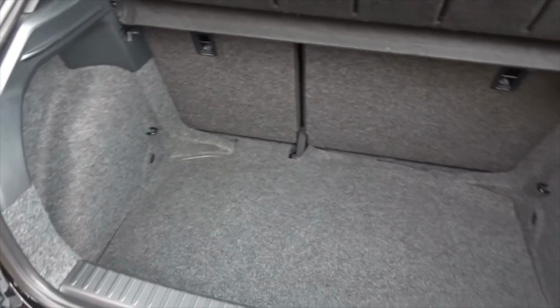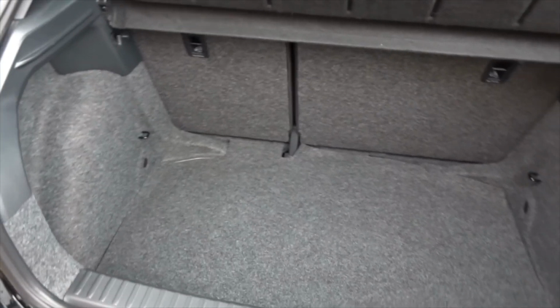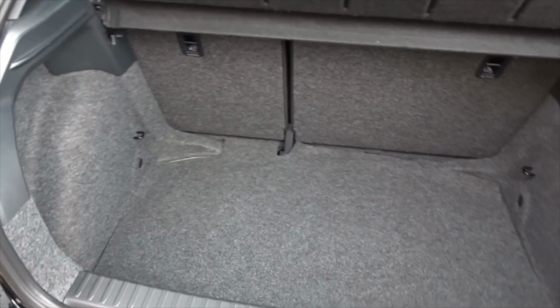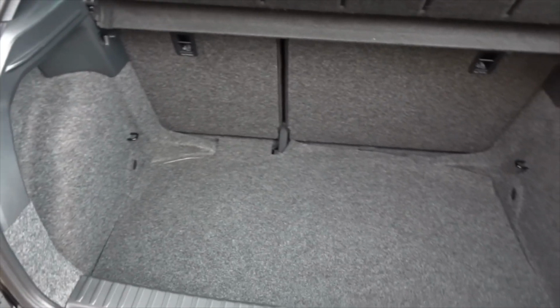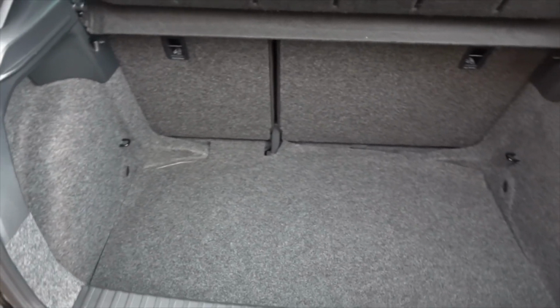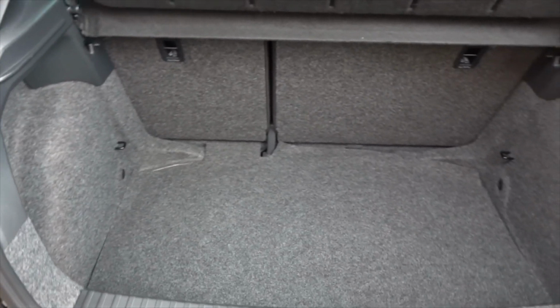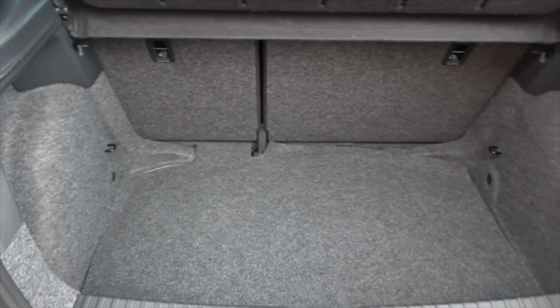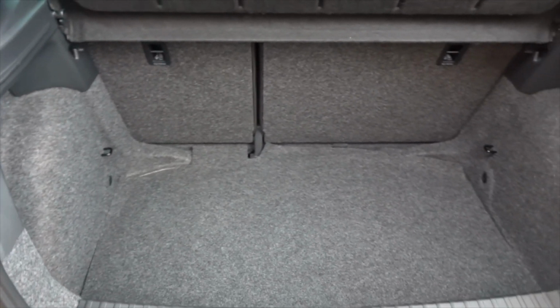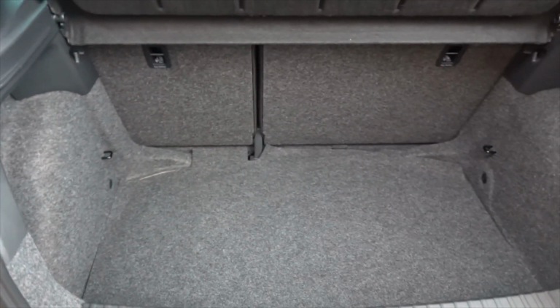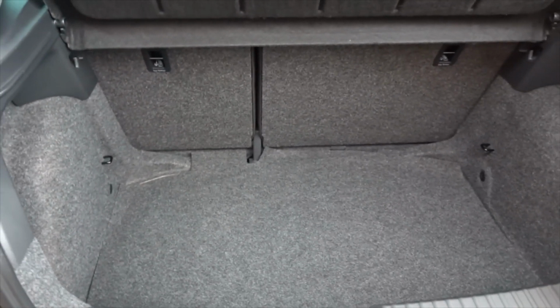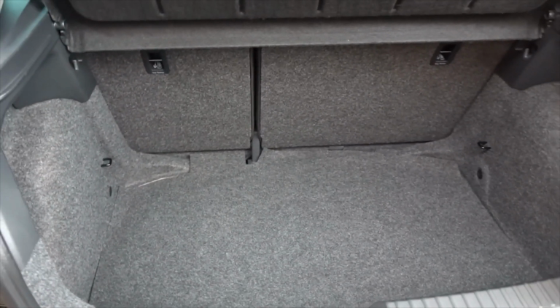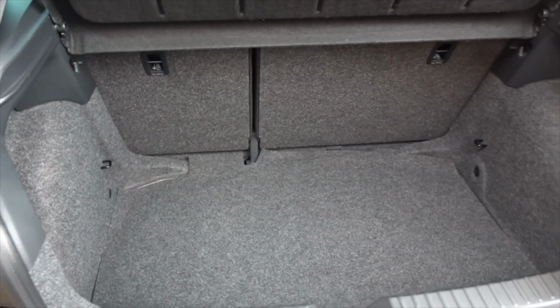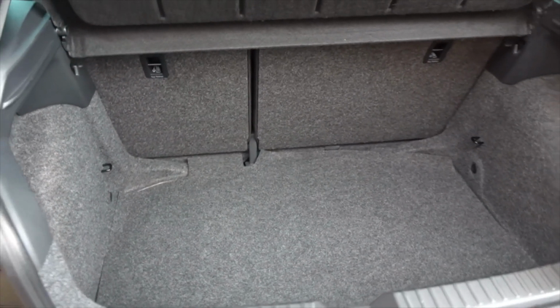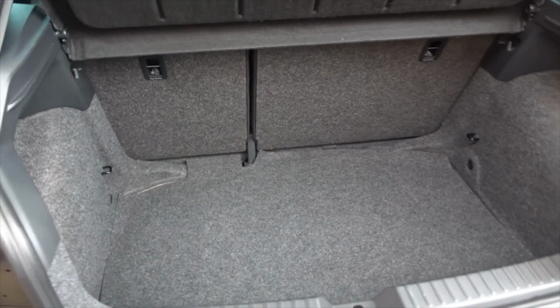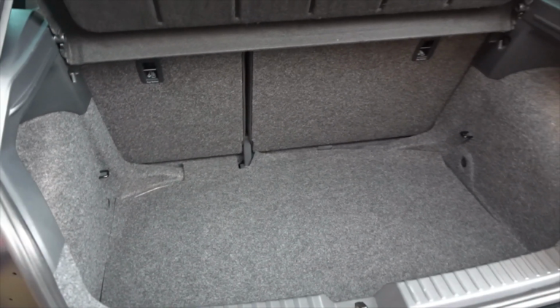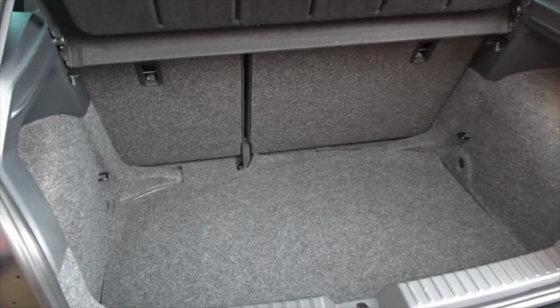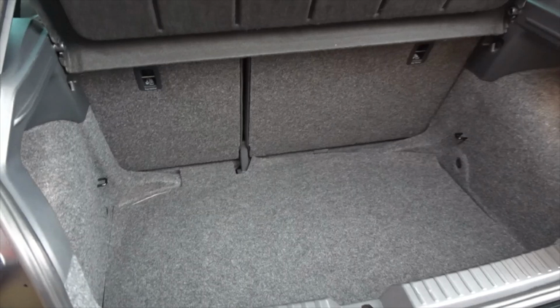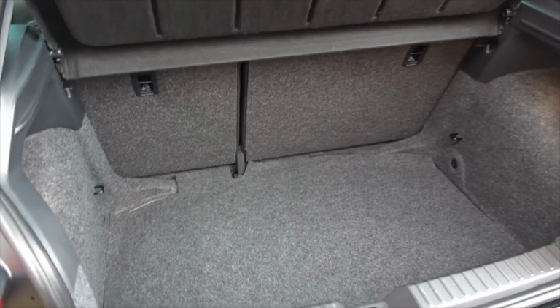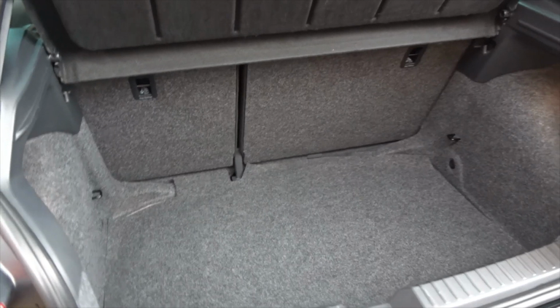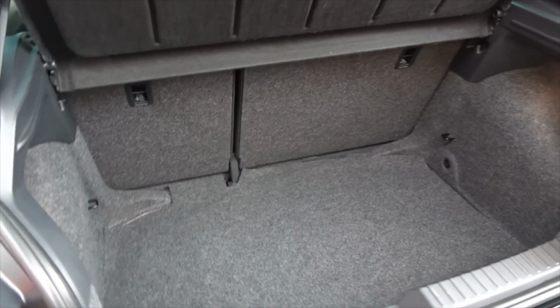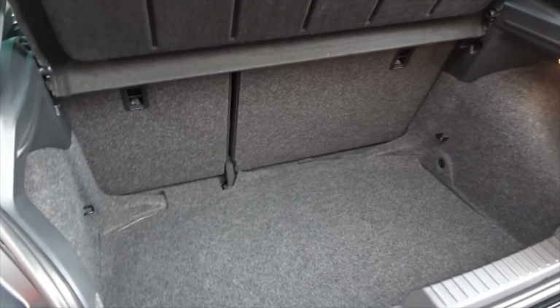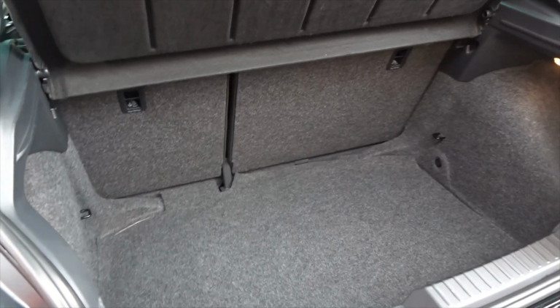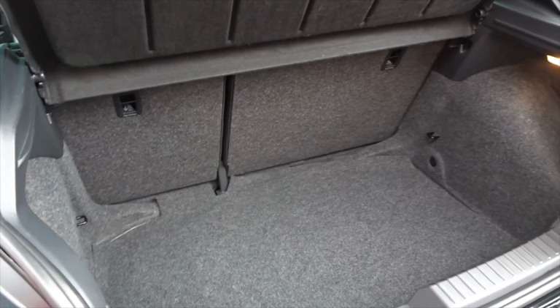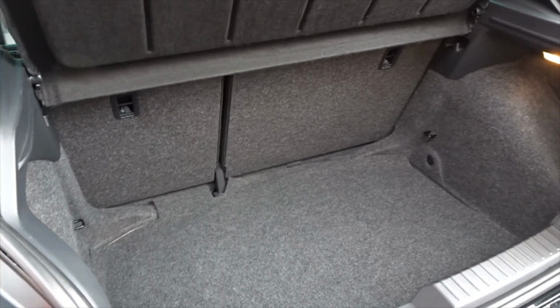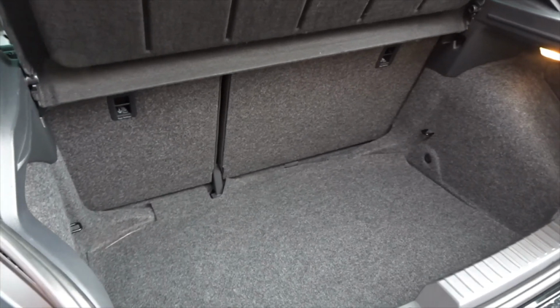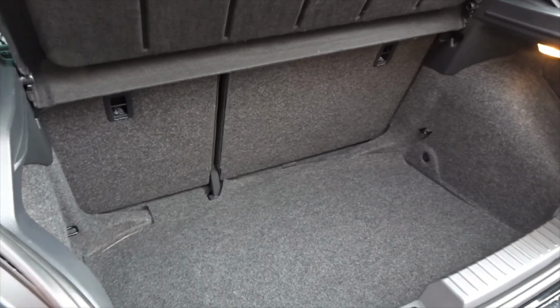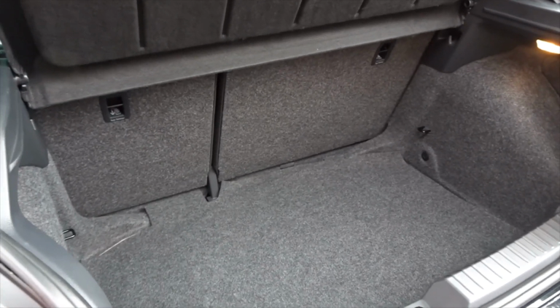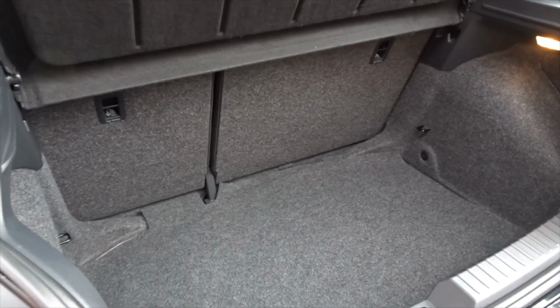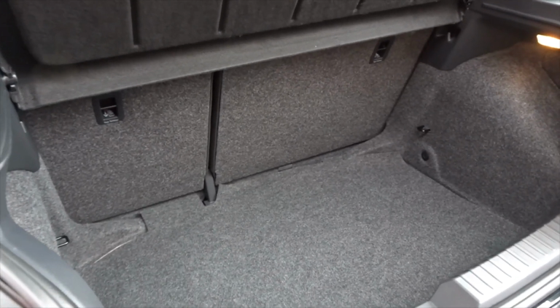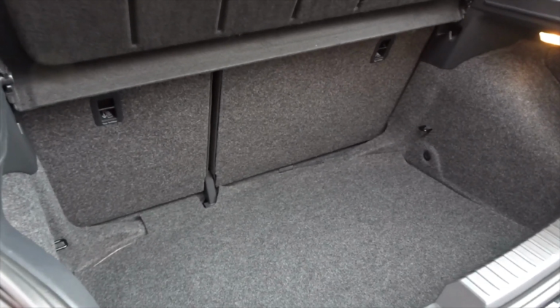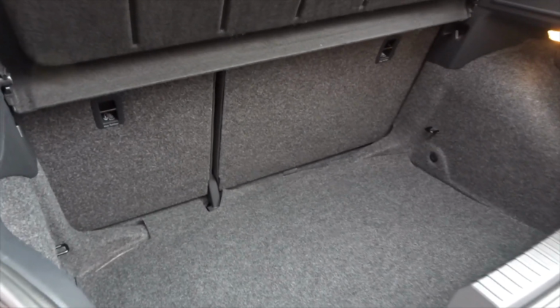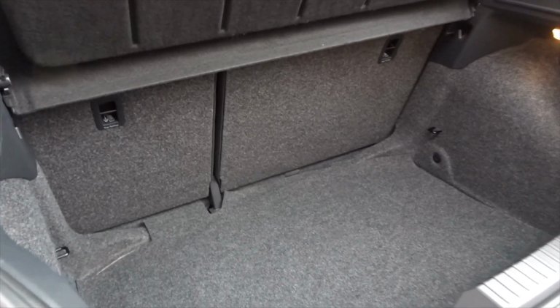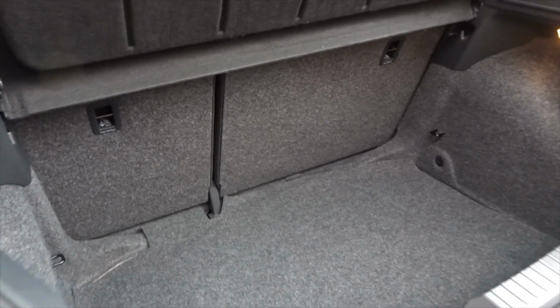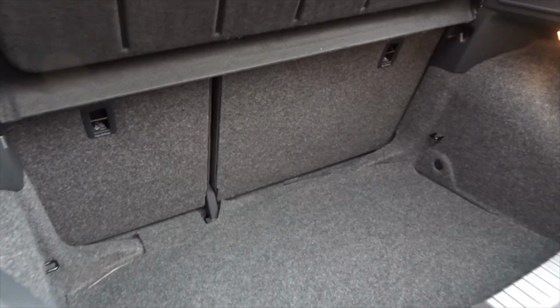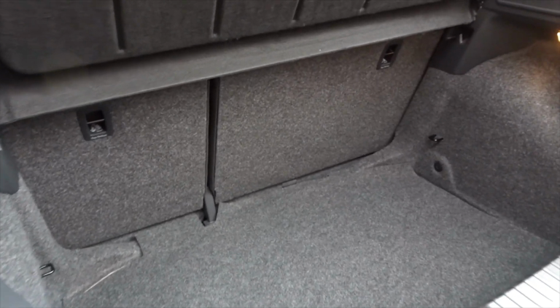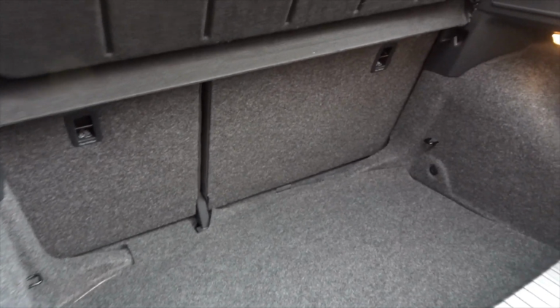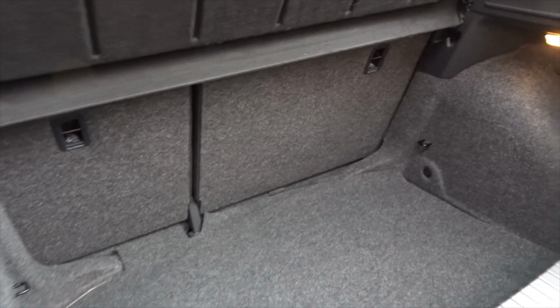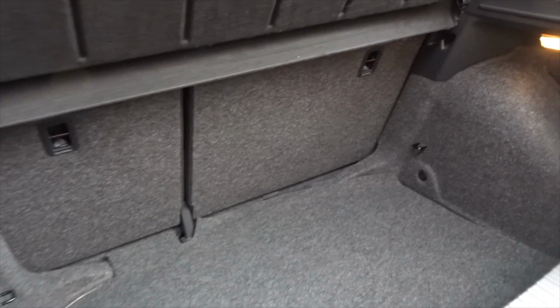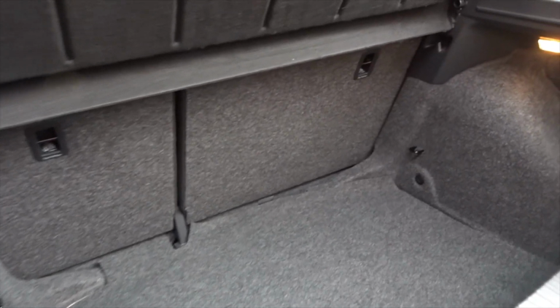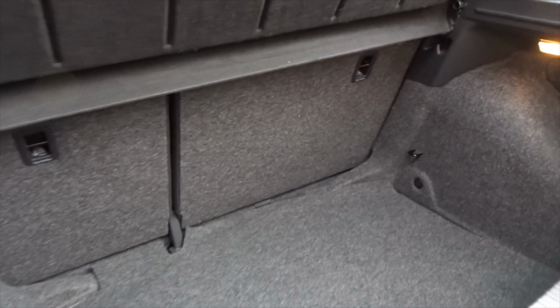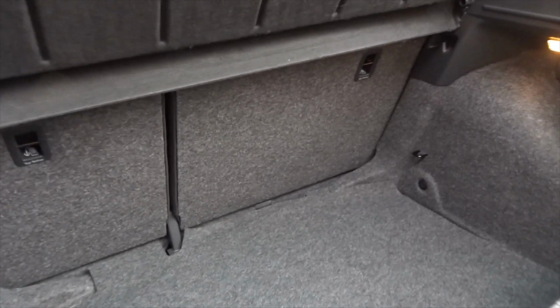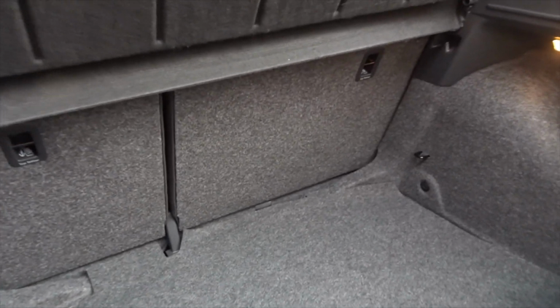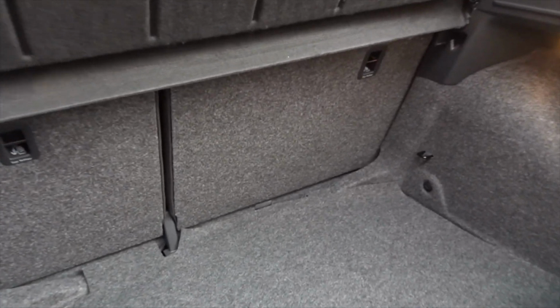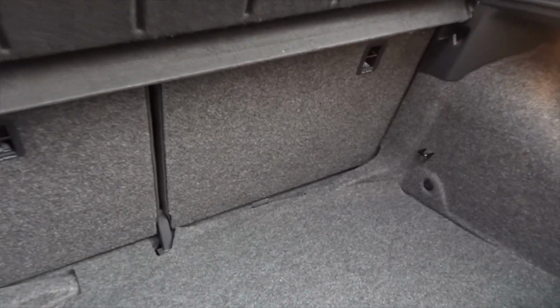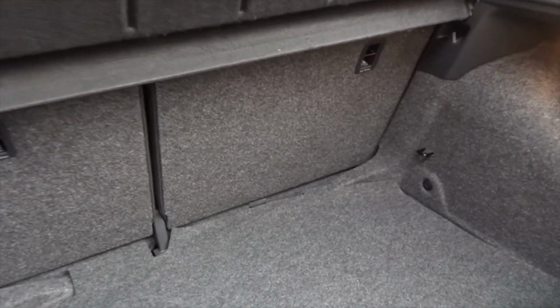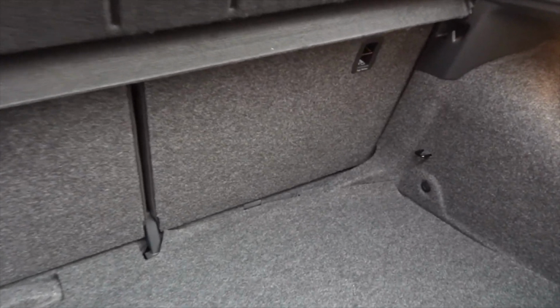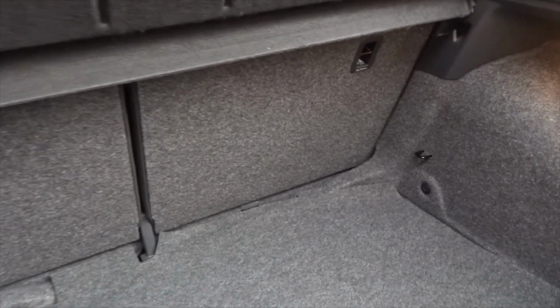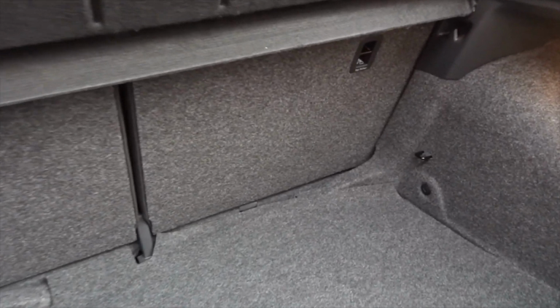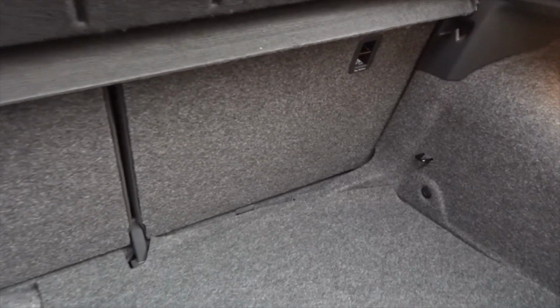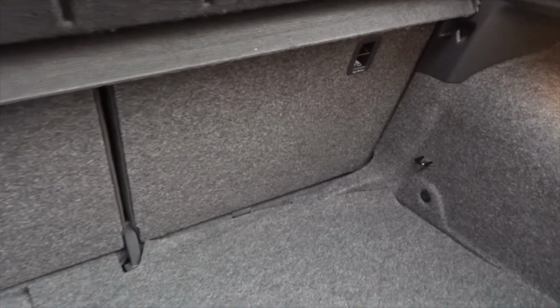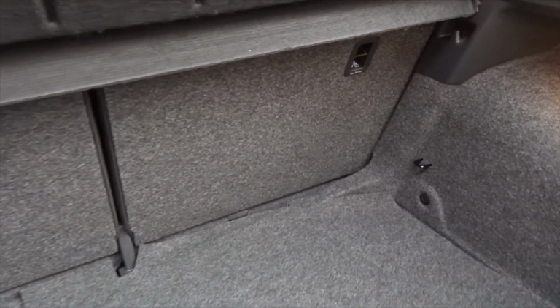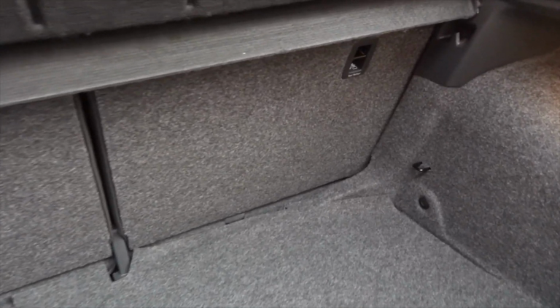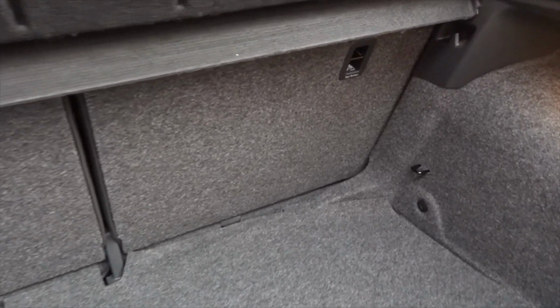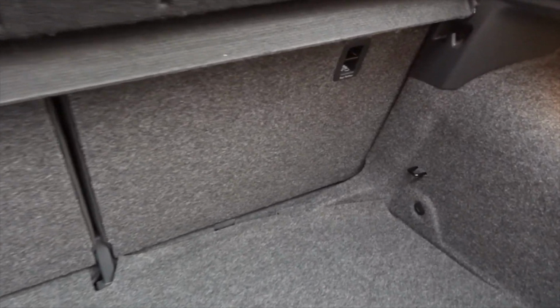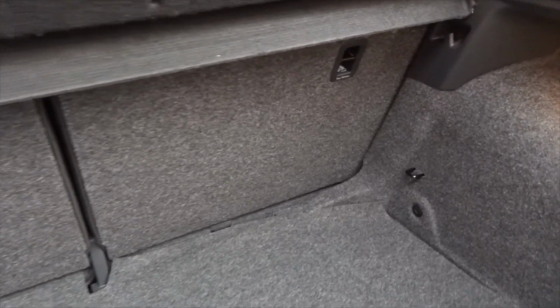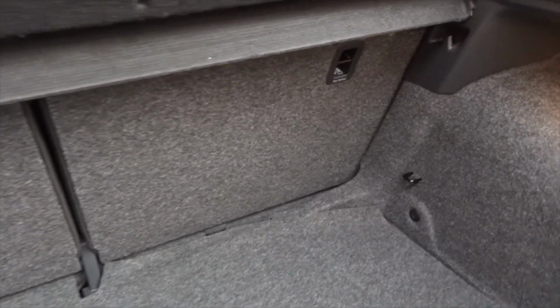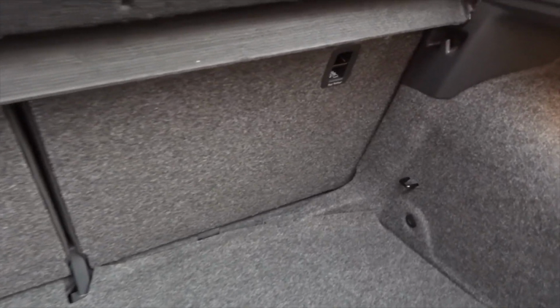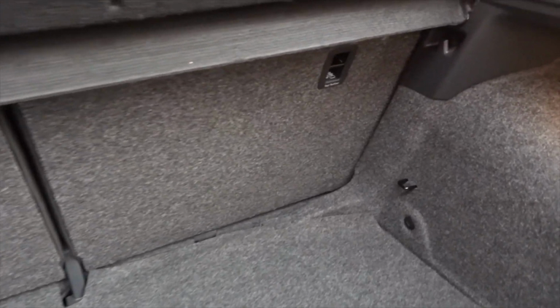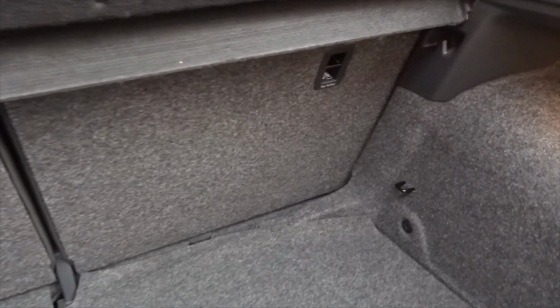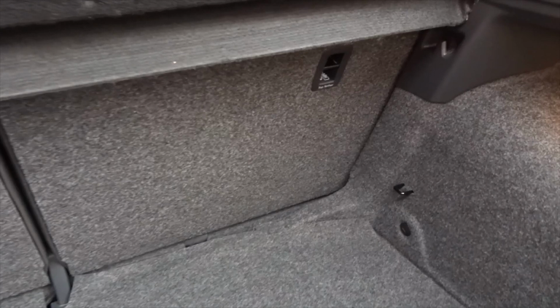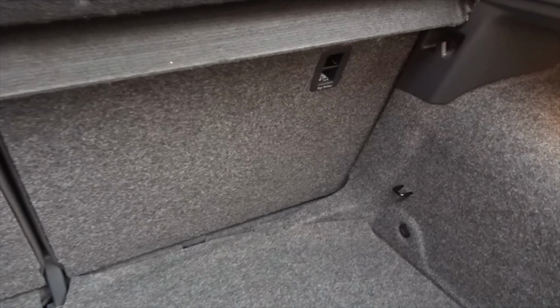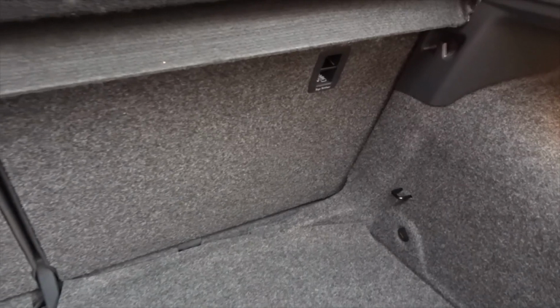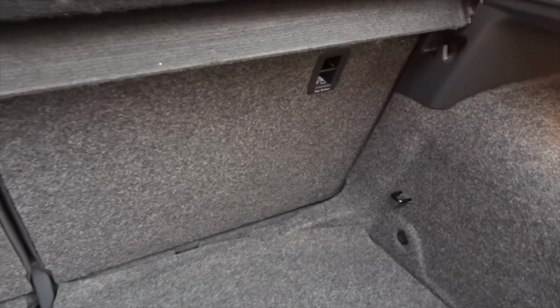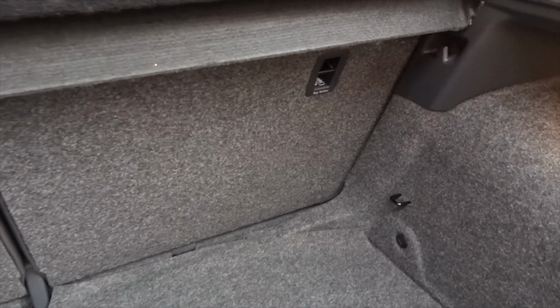It comes with an excellent size boot area with 60/40 split rear folding seats and ISOFIX strap fittings on the rear for extra security when fitting child seats.